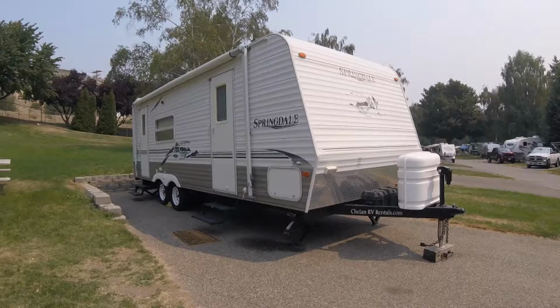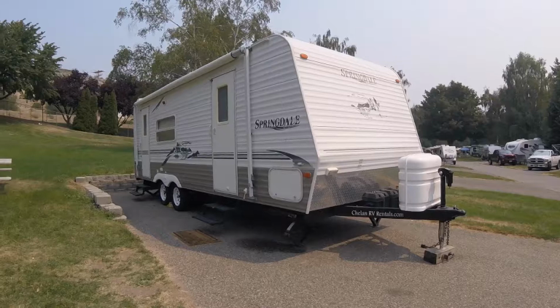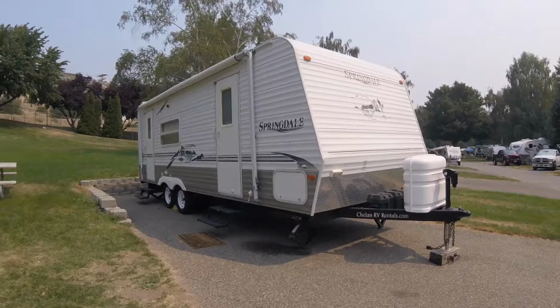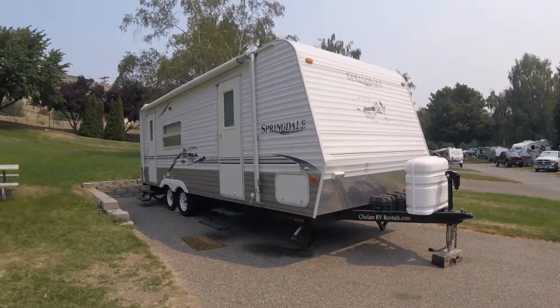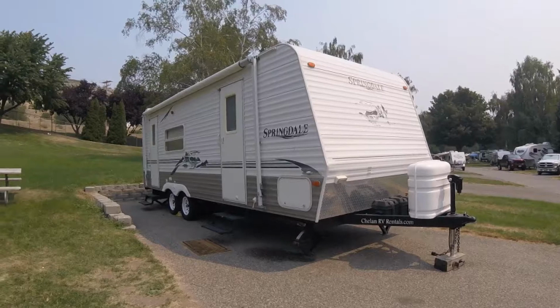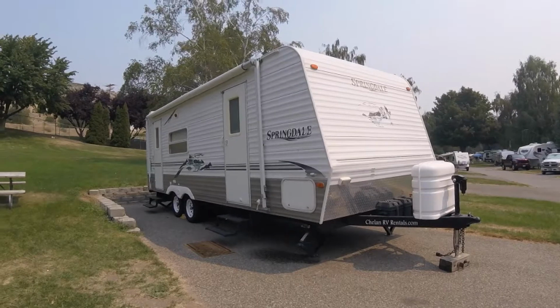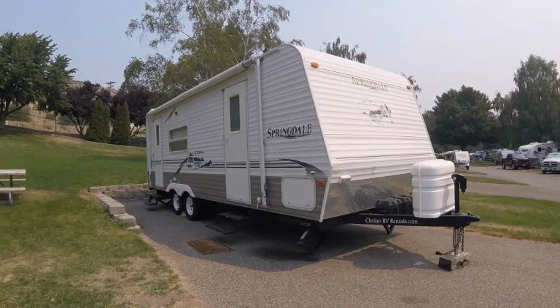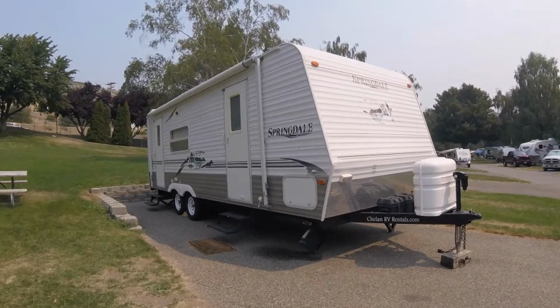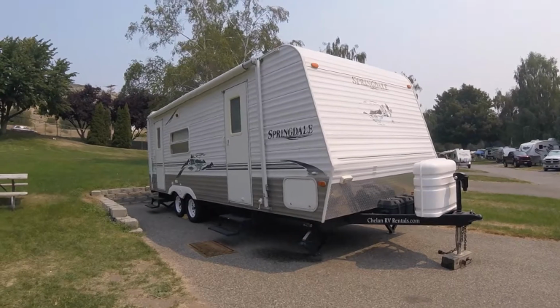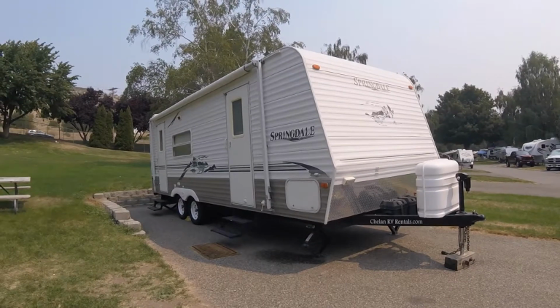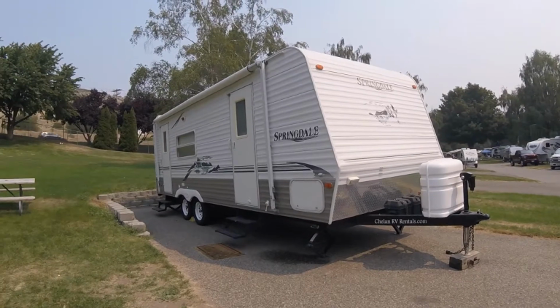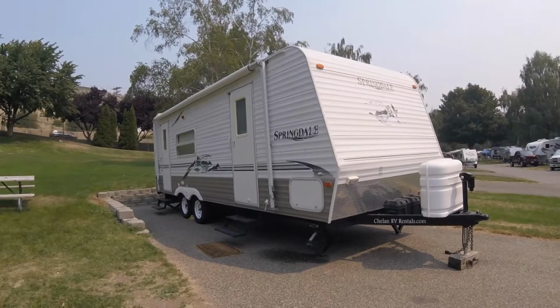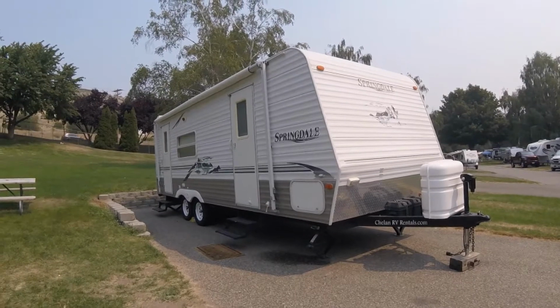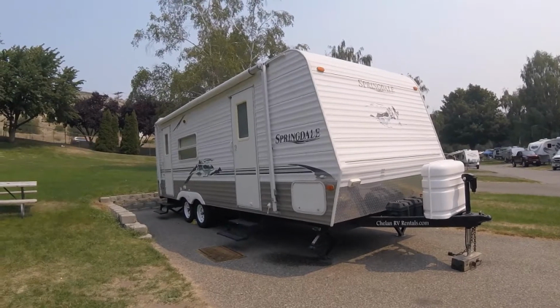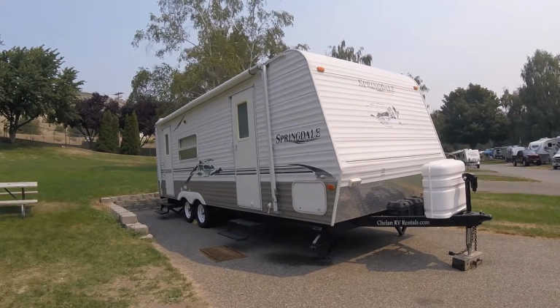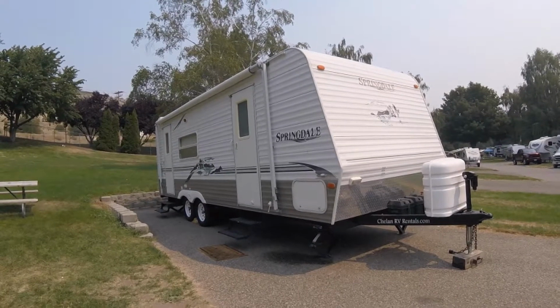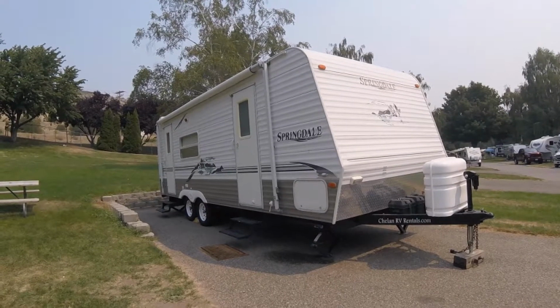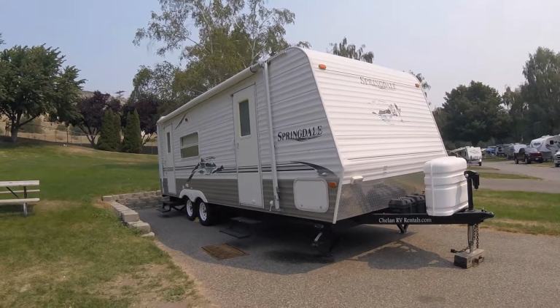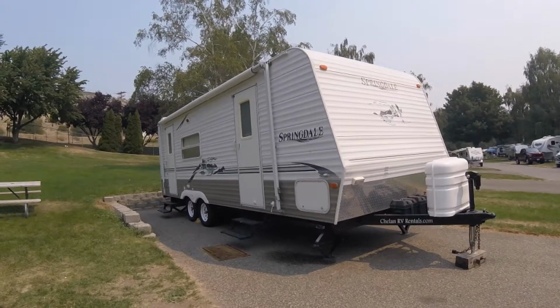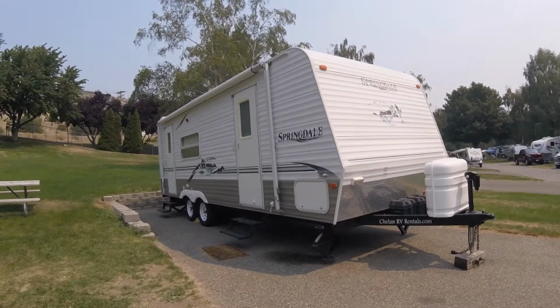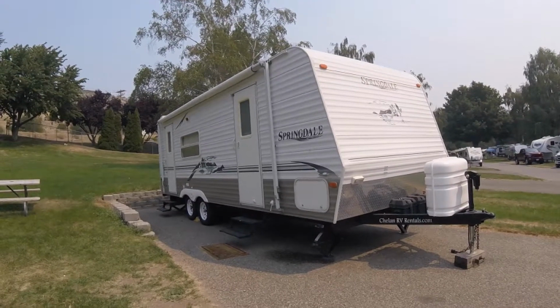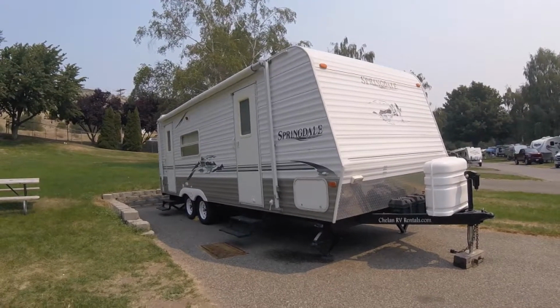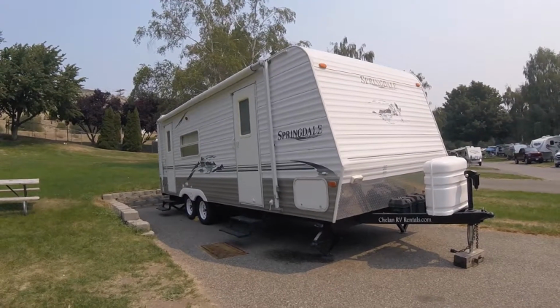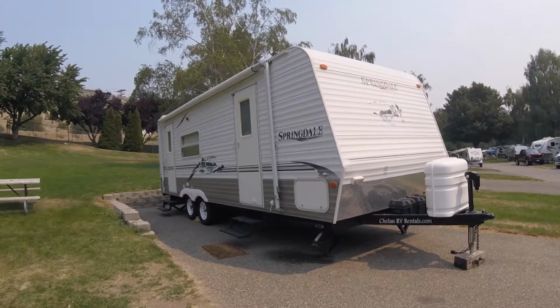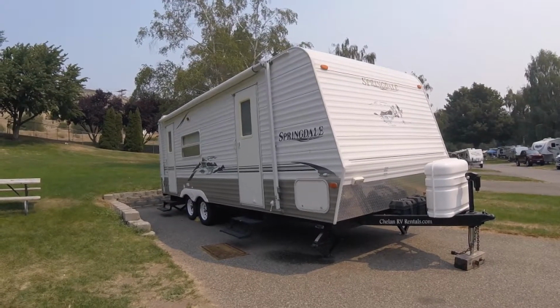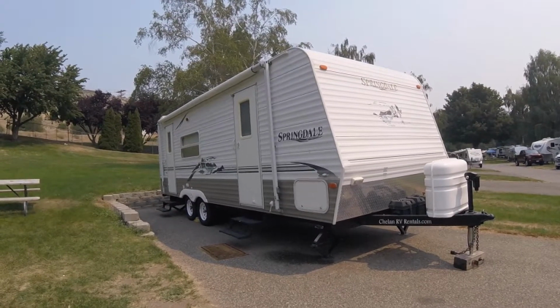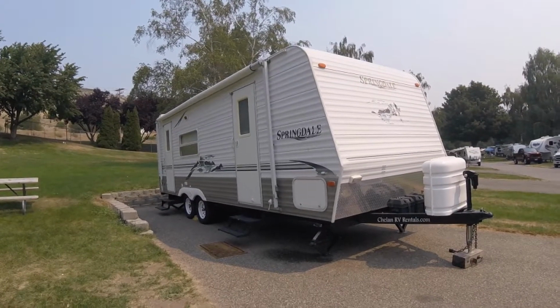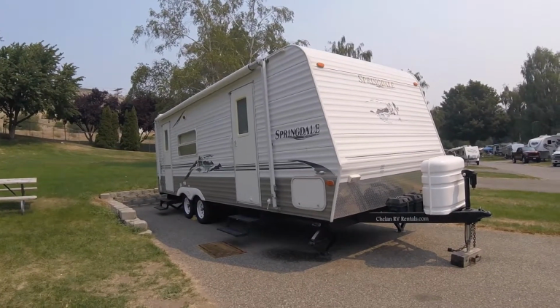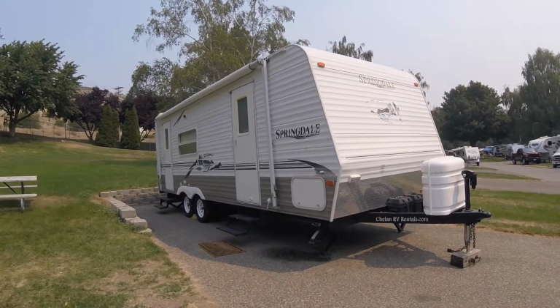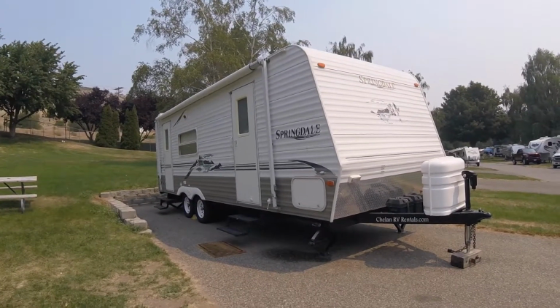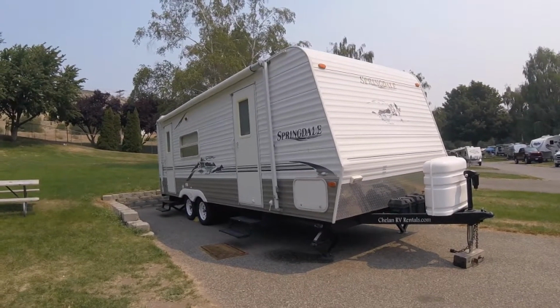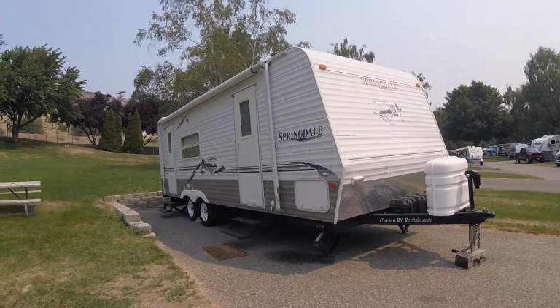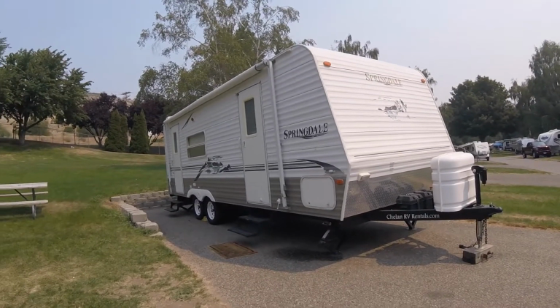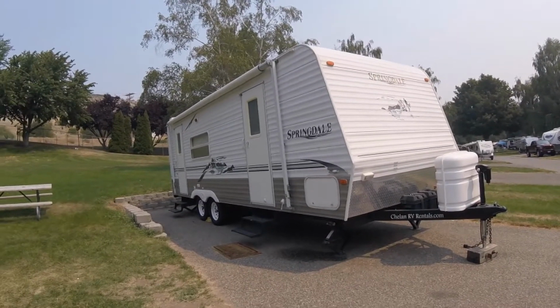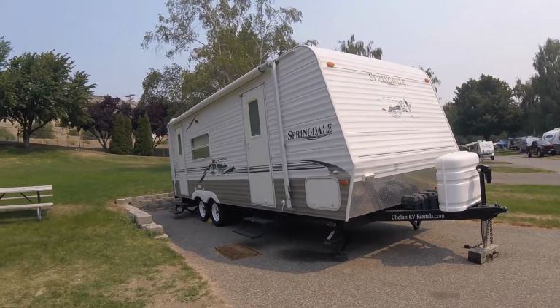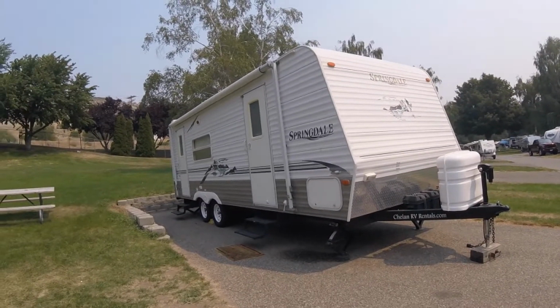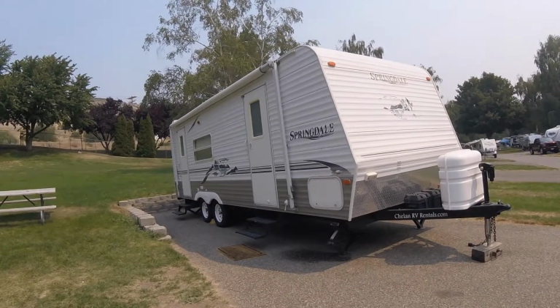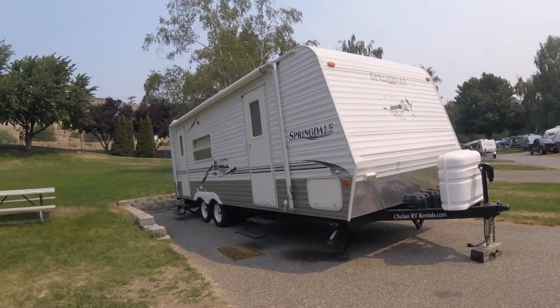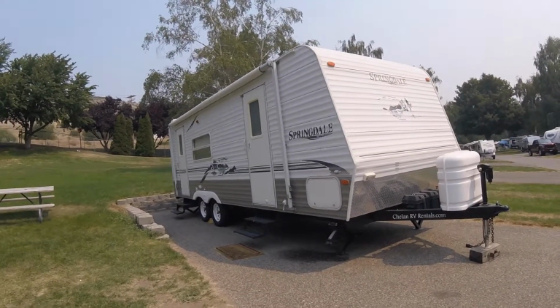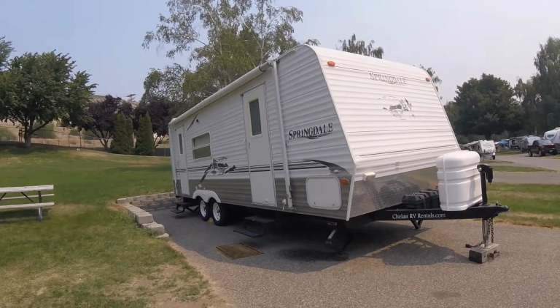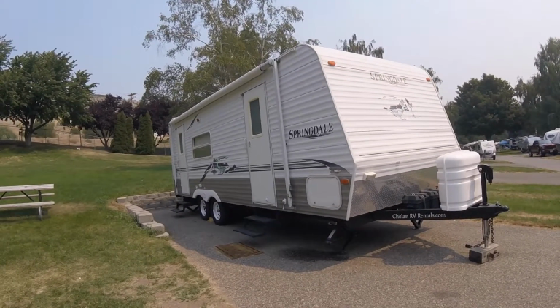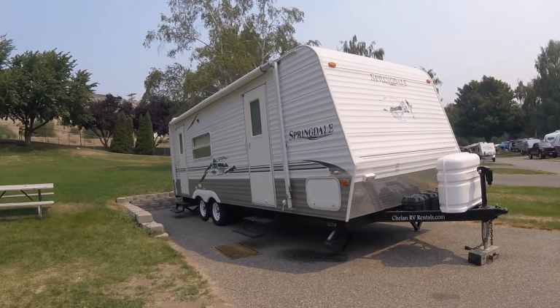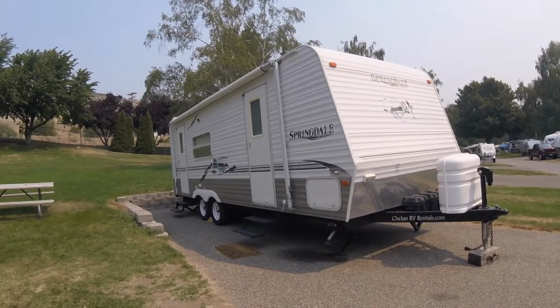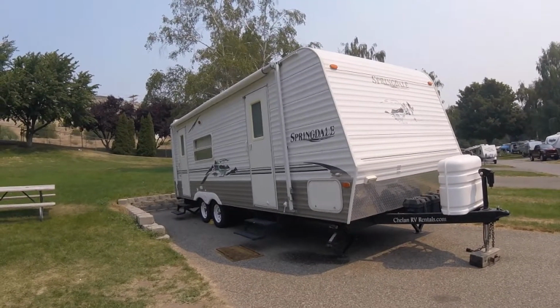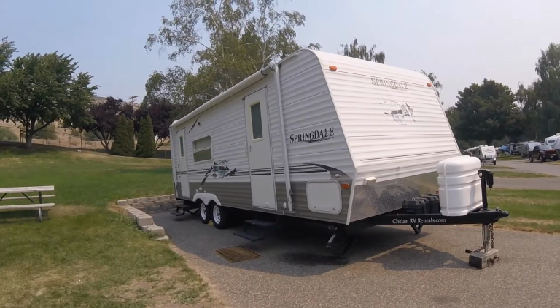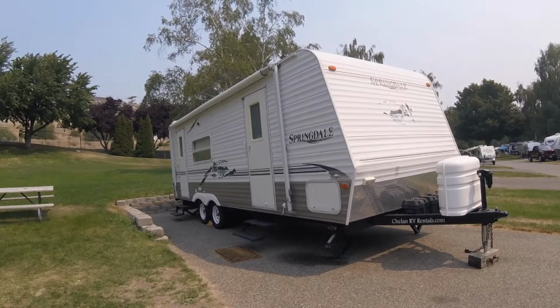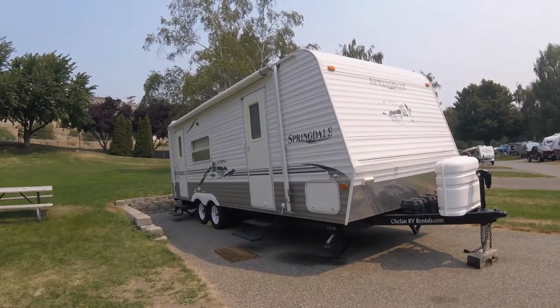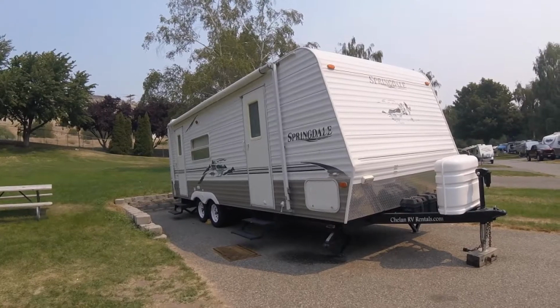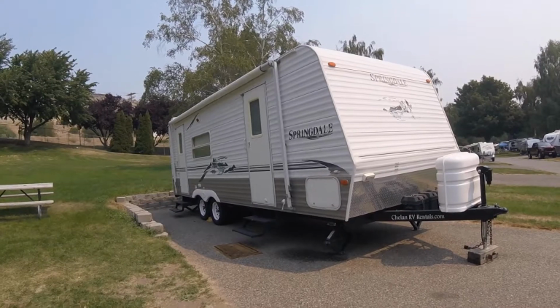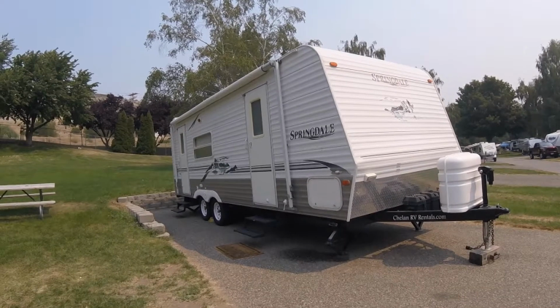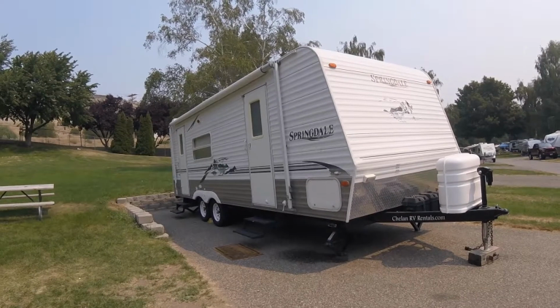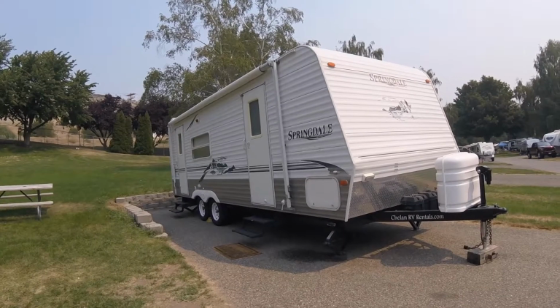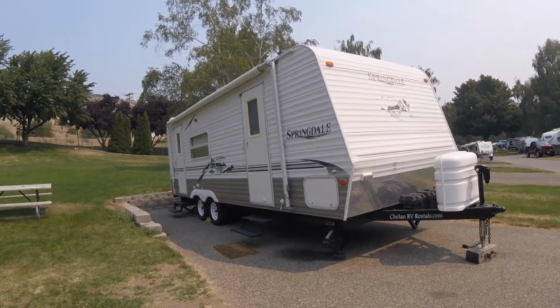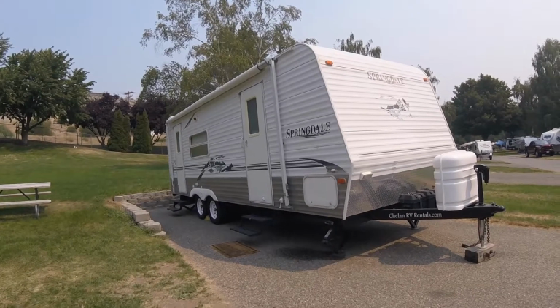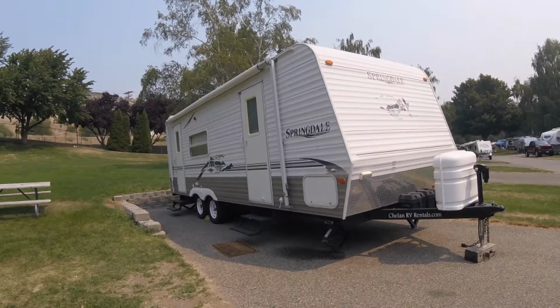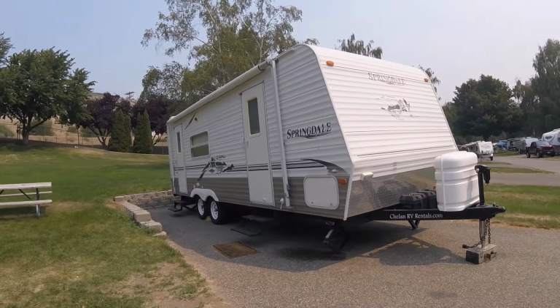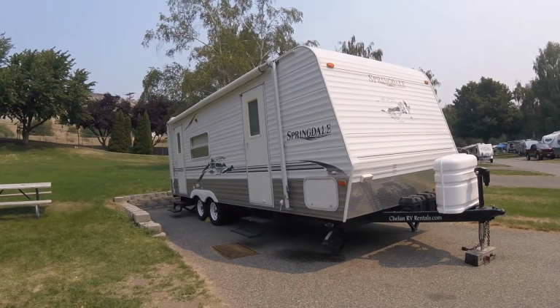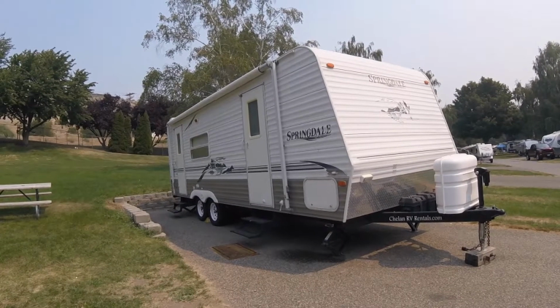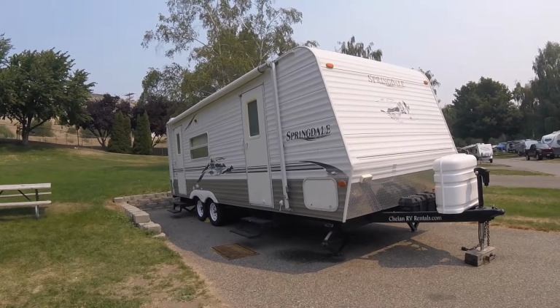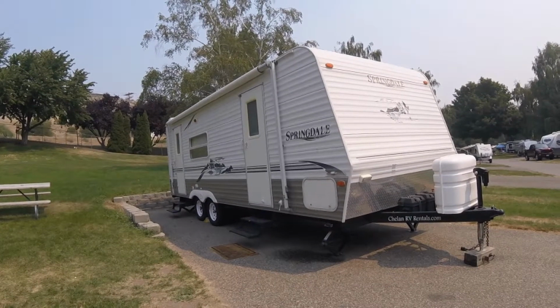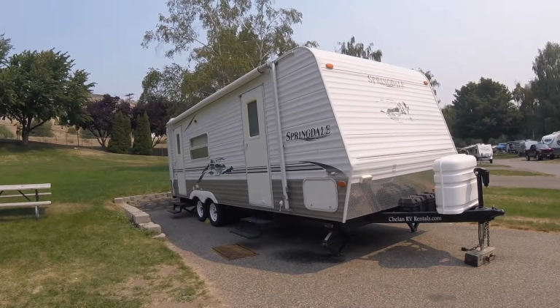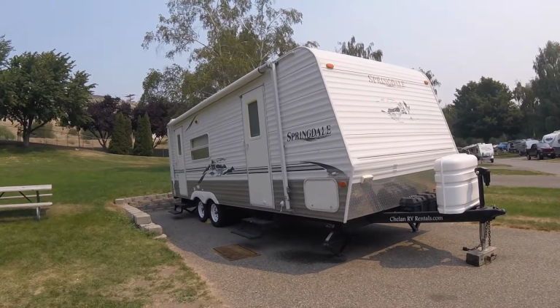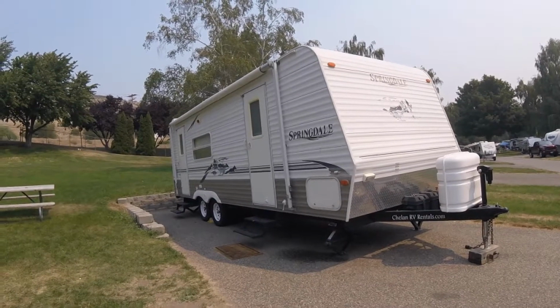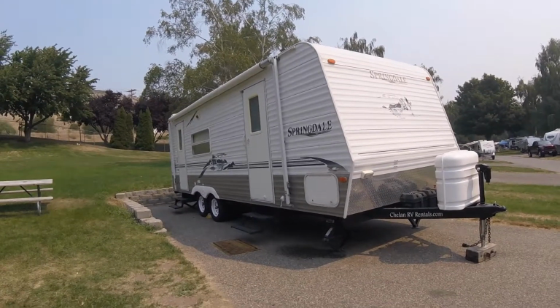This trailer is a 26-foot long Springdale. It has one slide out and sleeps six people. It also has an awning.